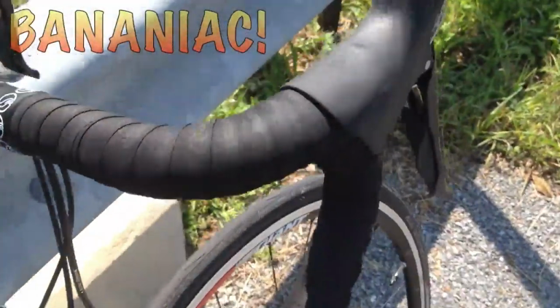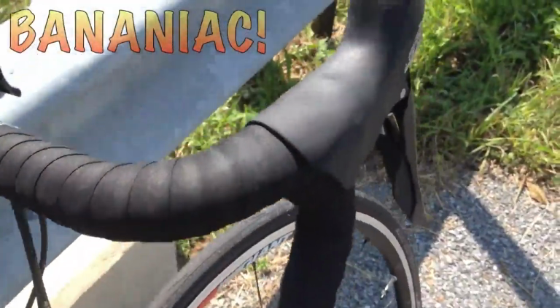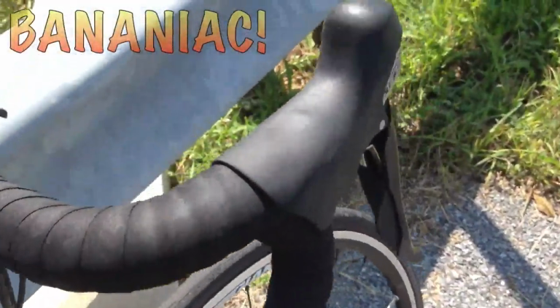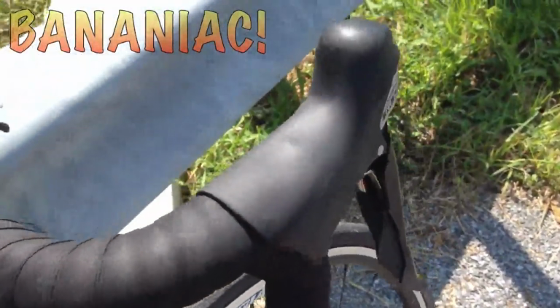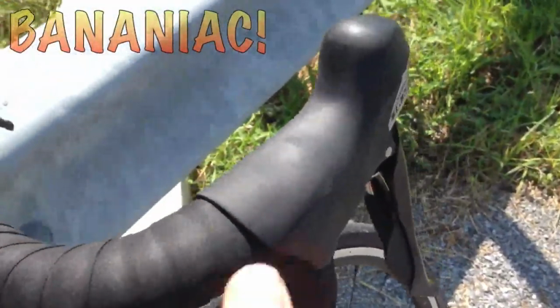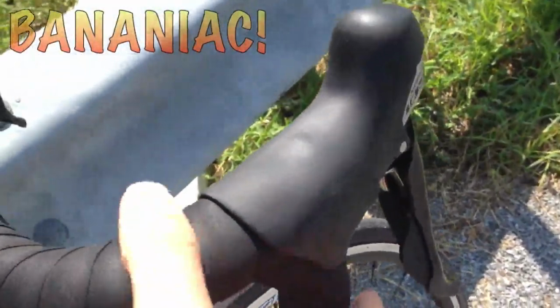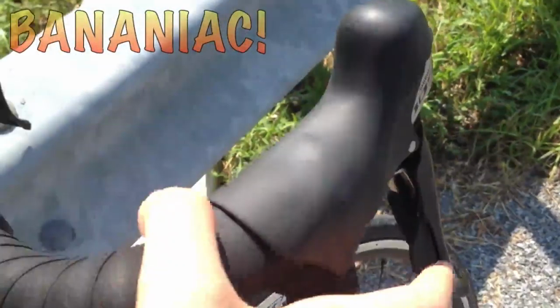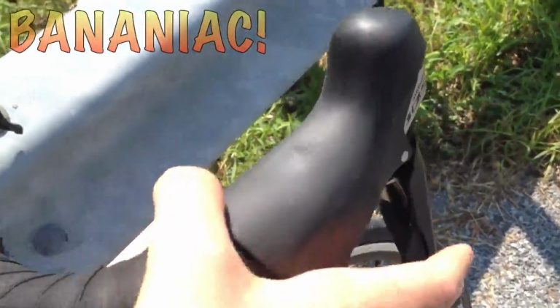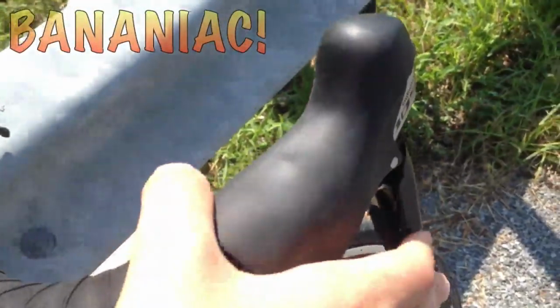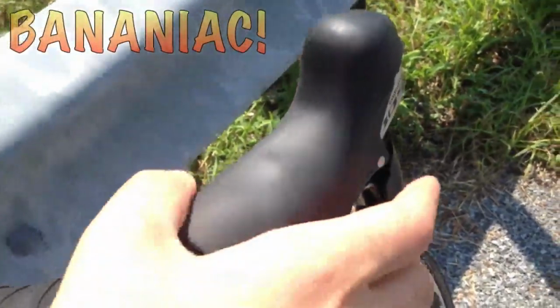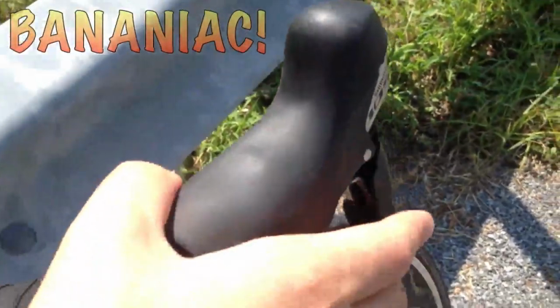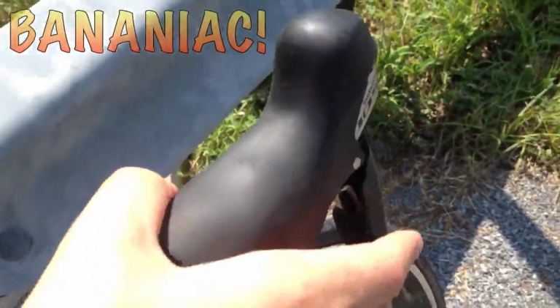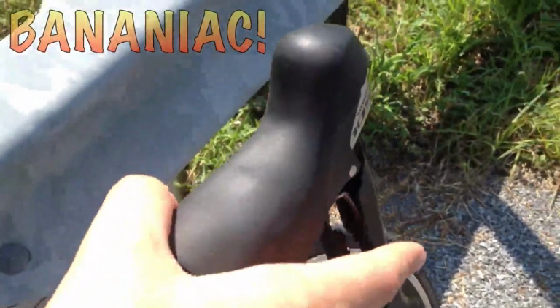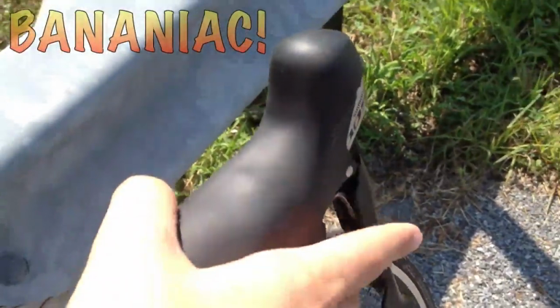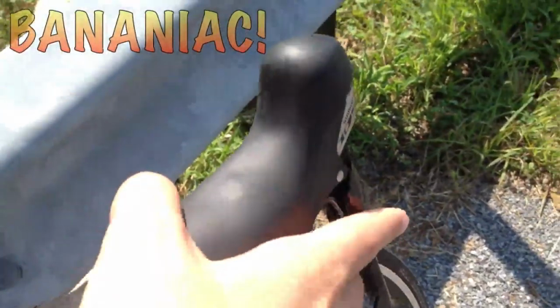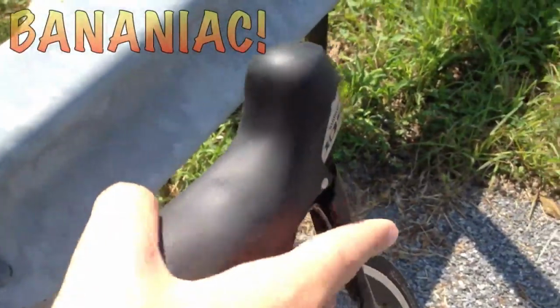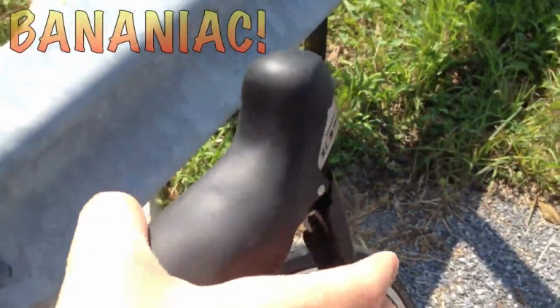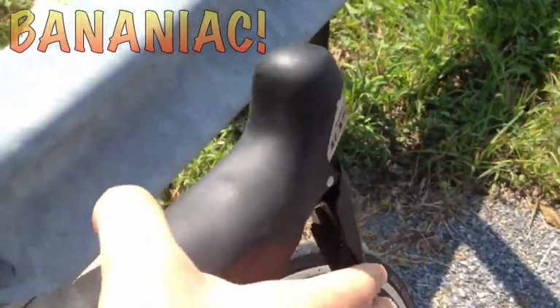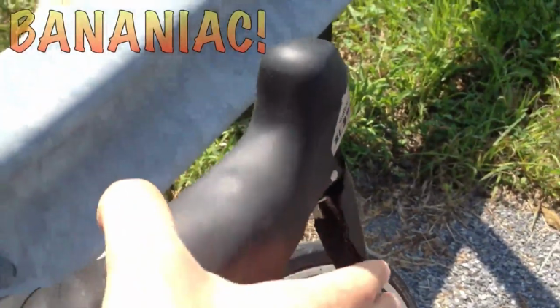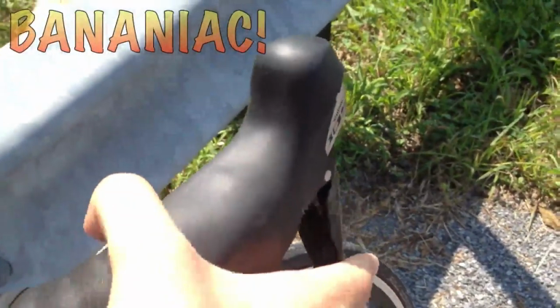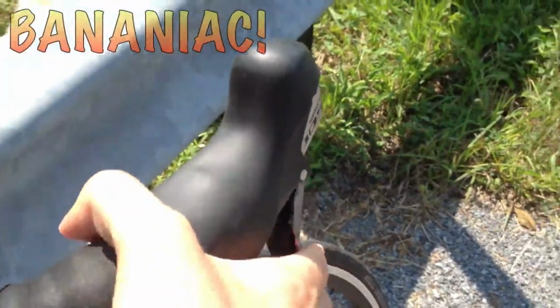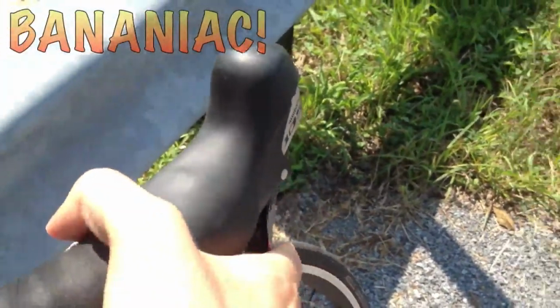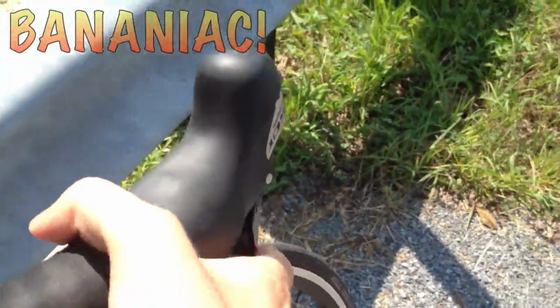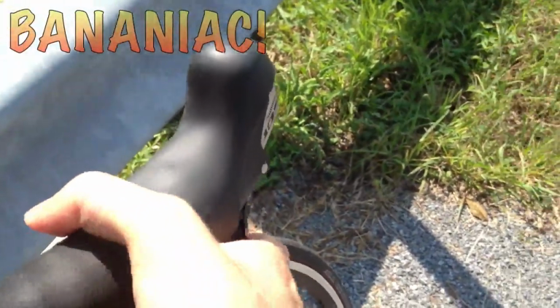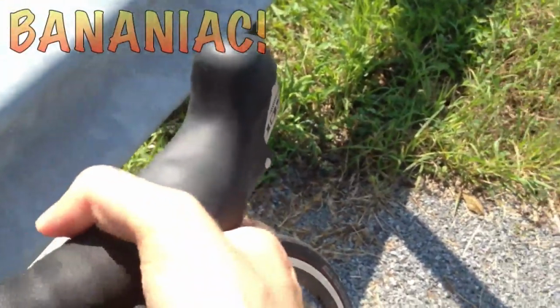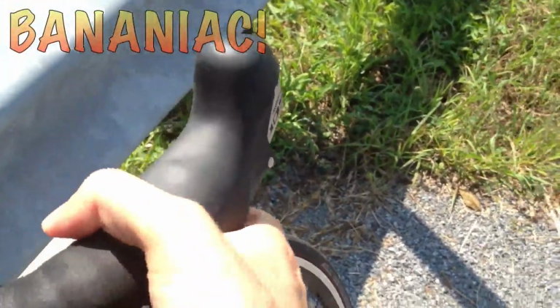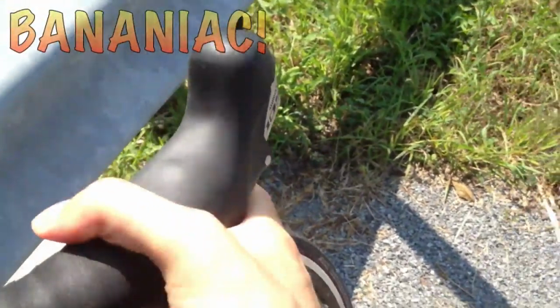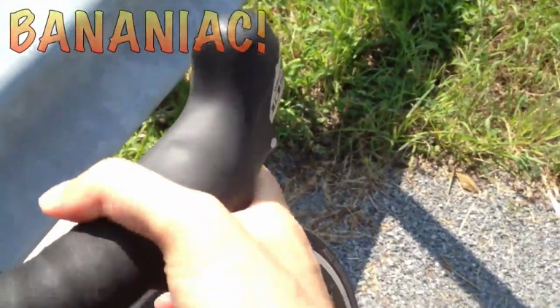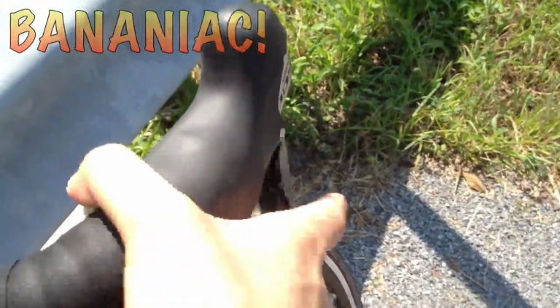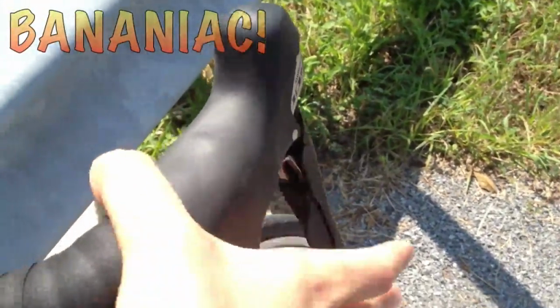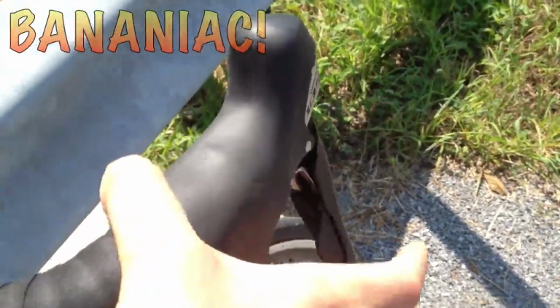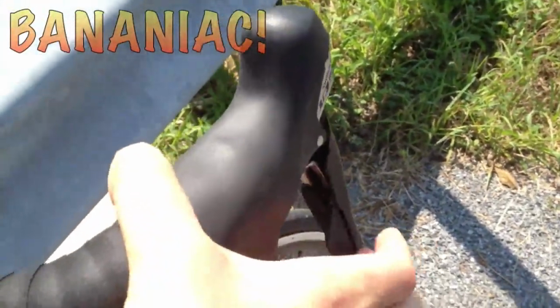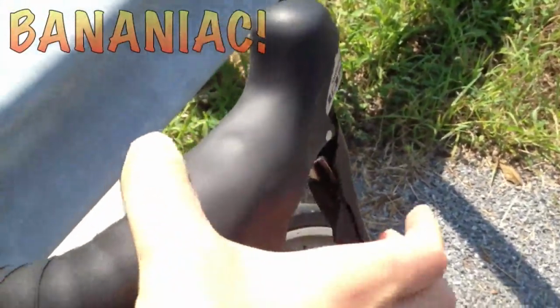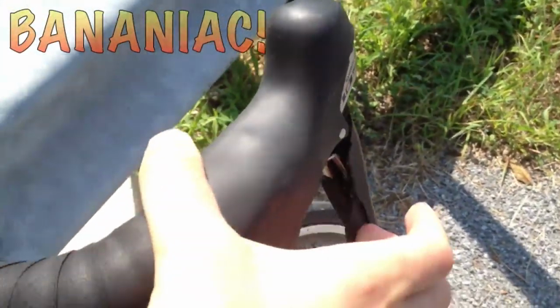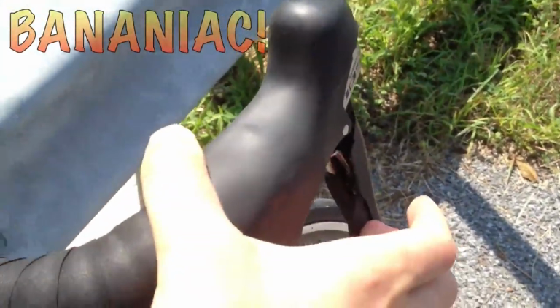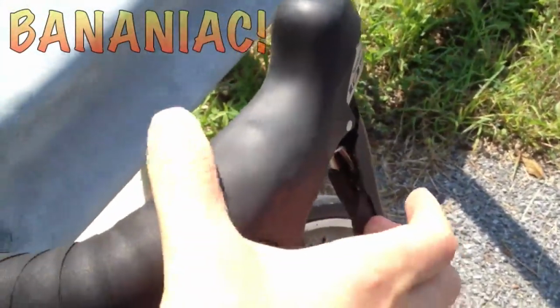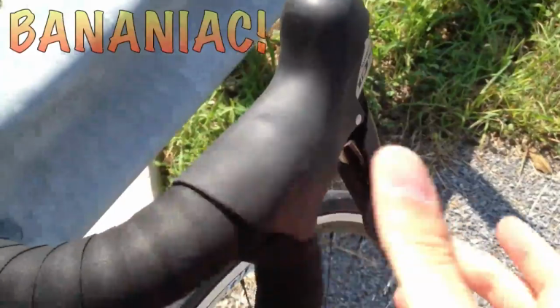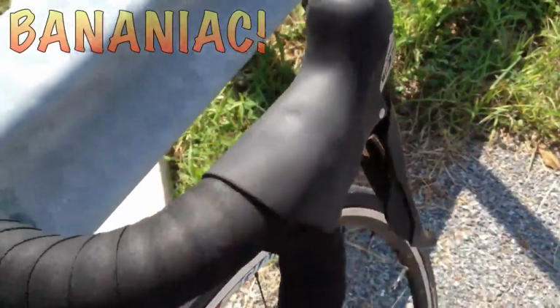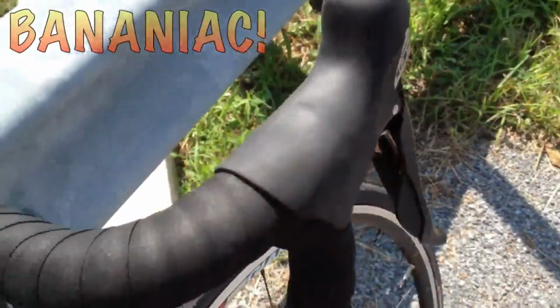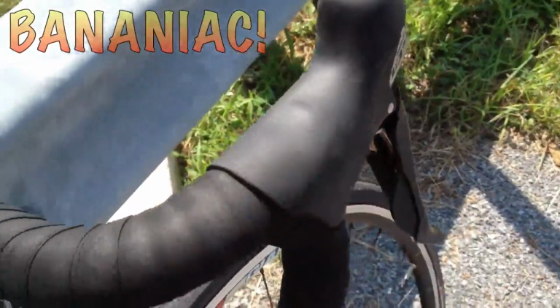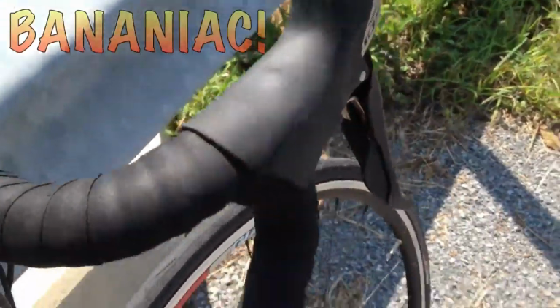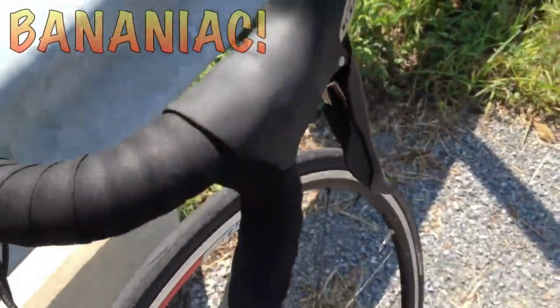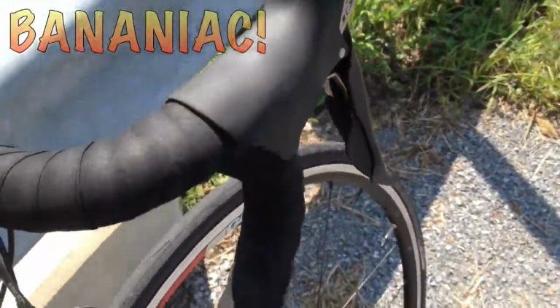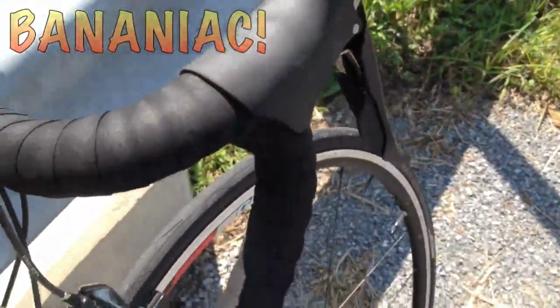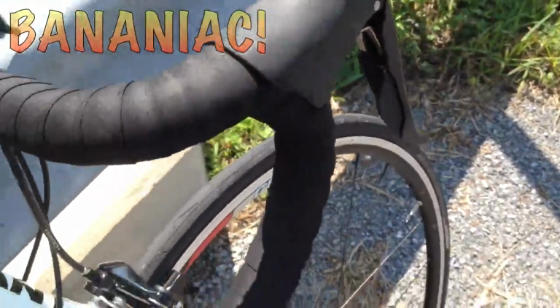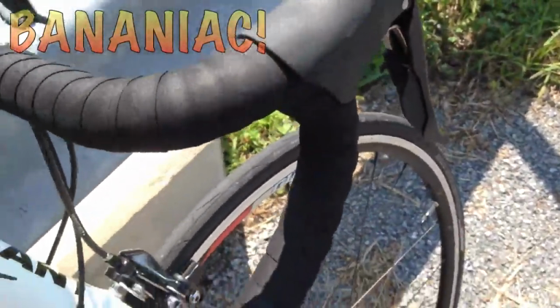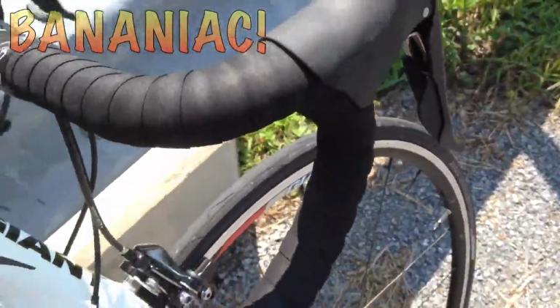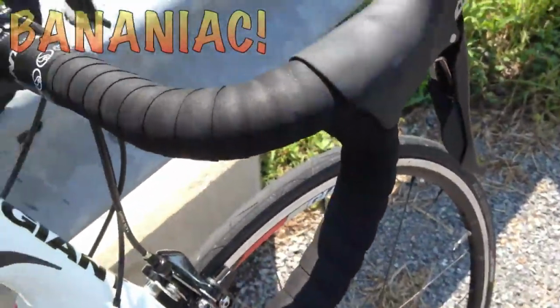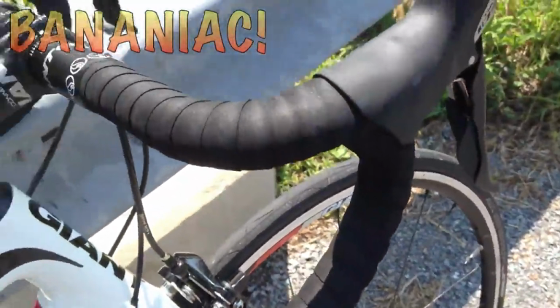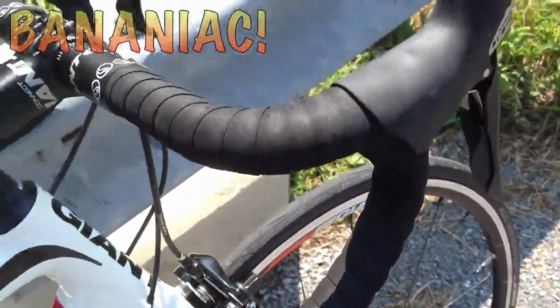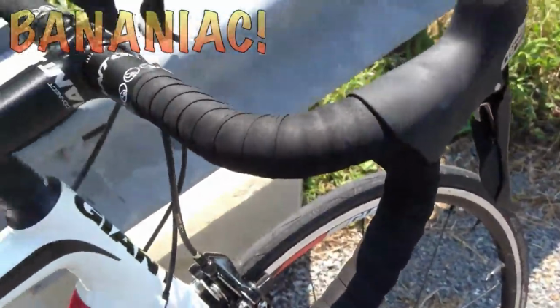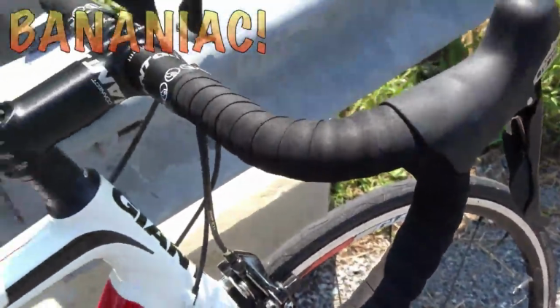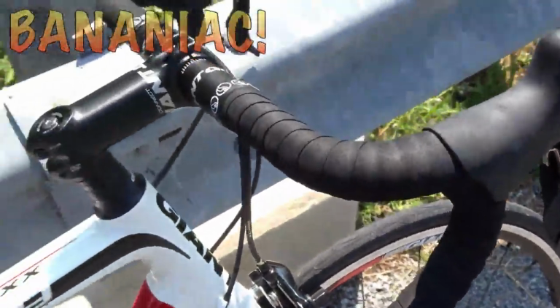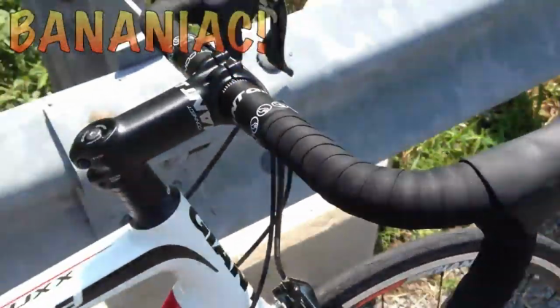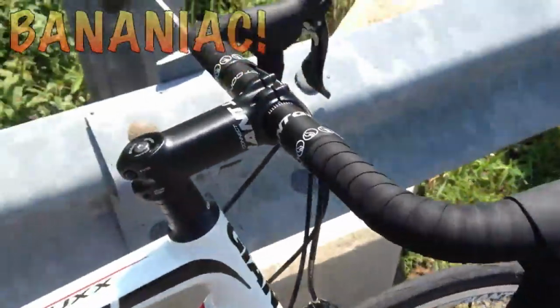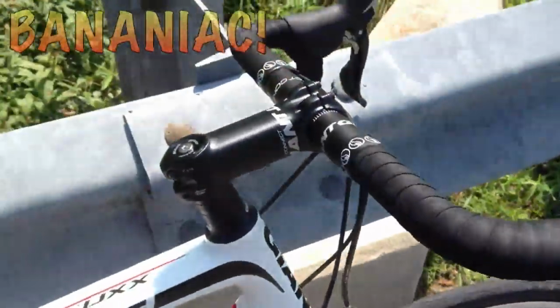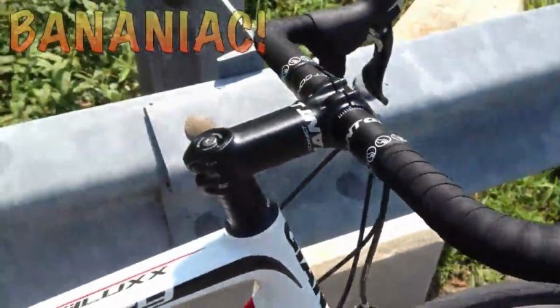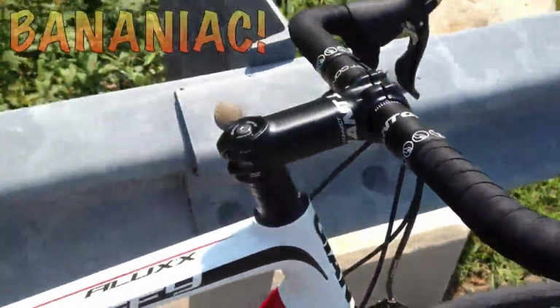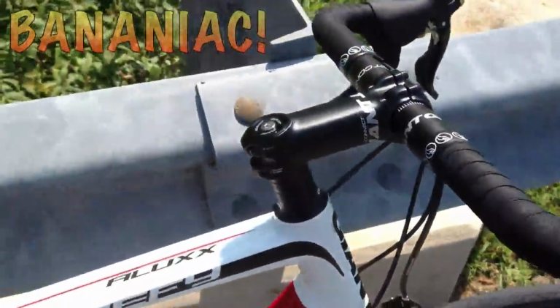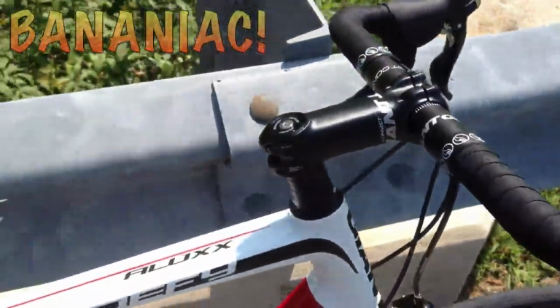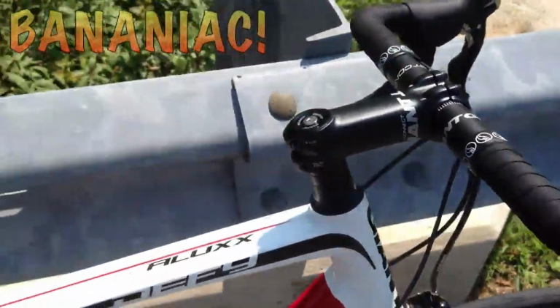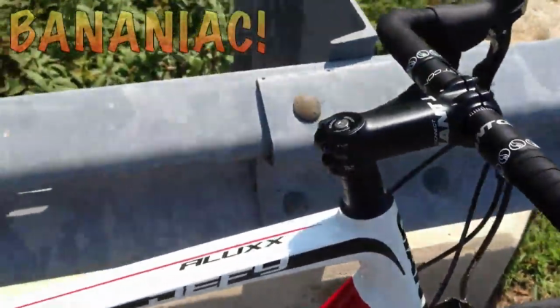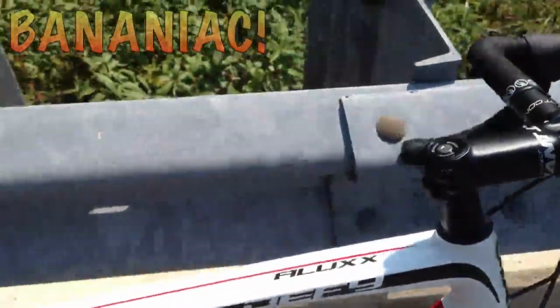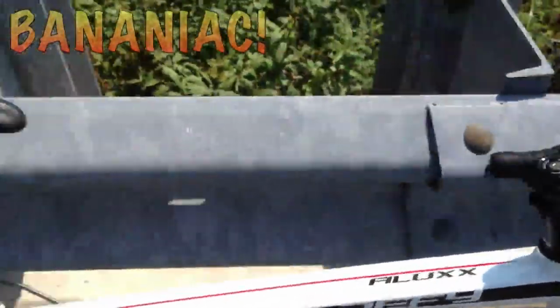The shifters are really nice — very smooth and very easy to switch through the gears. The handlebar is very comfortable even without wearing any gloves.